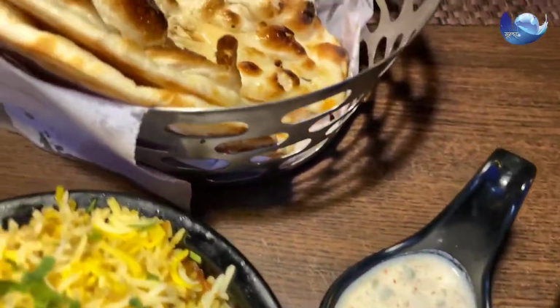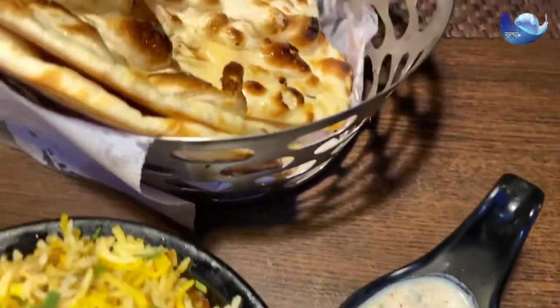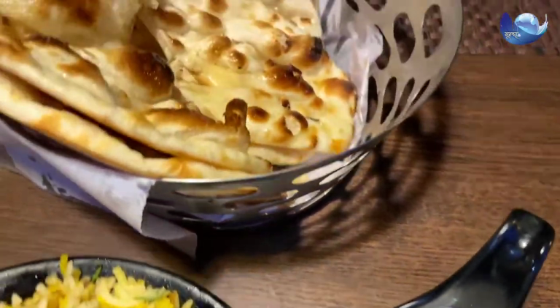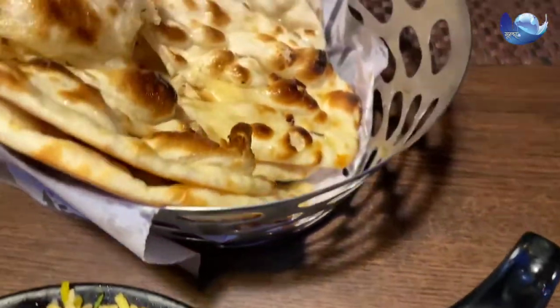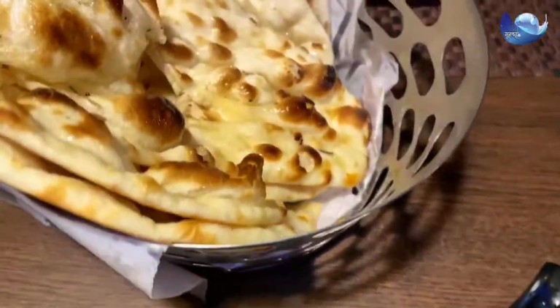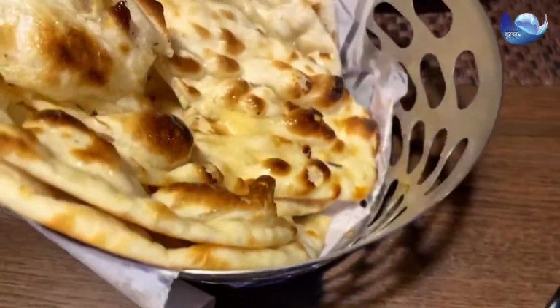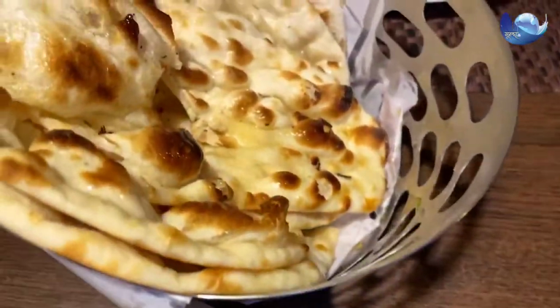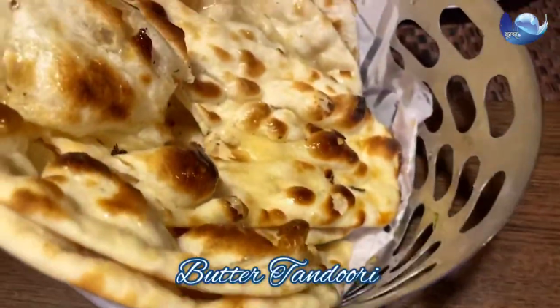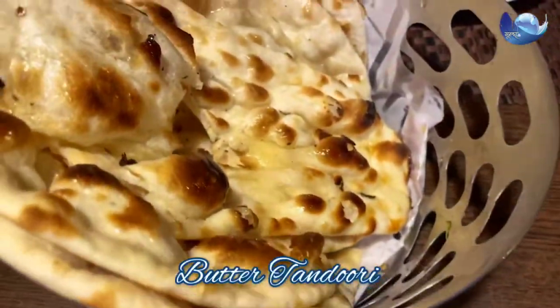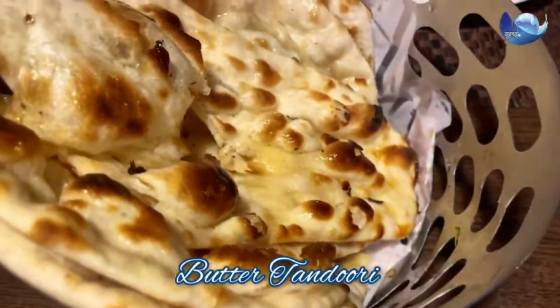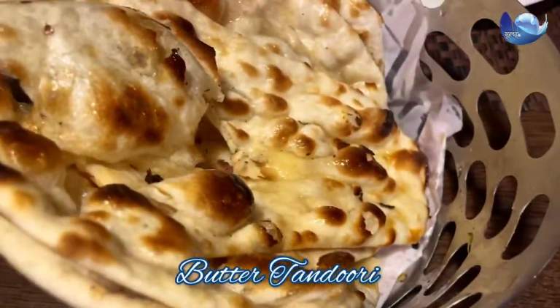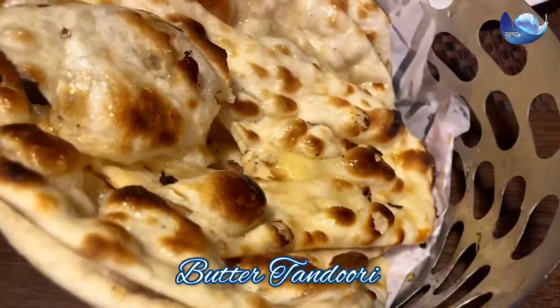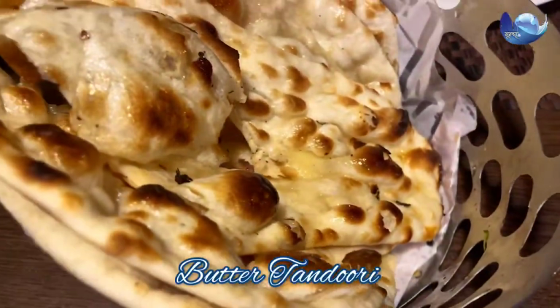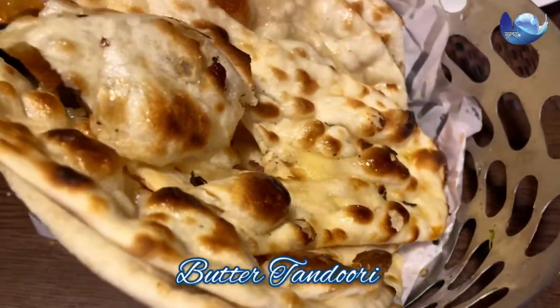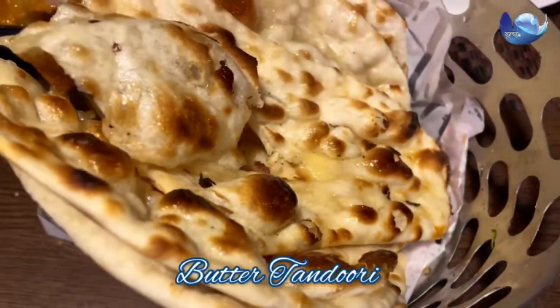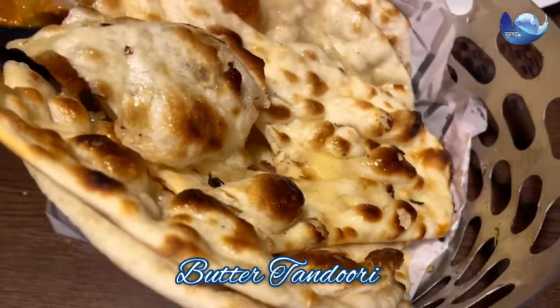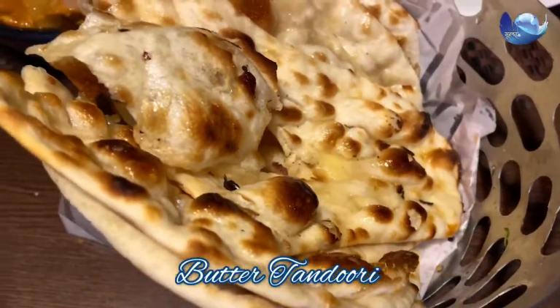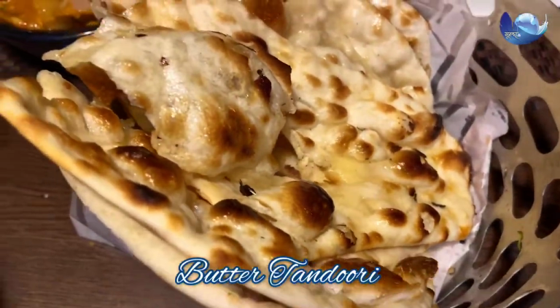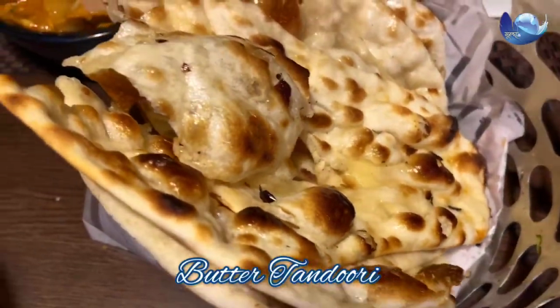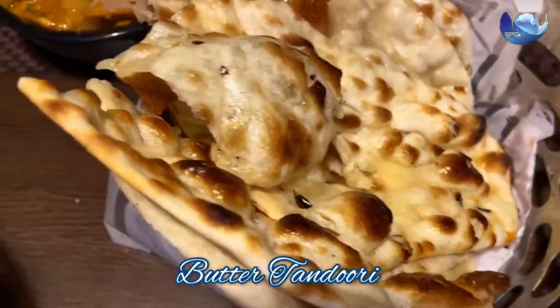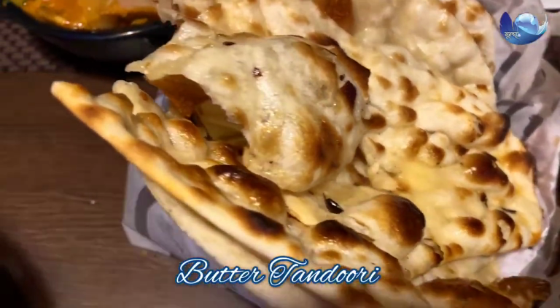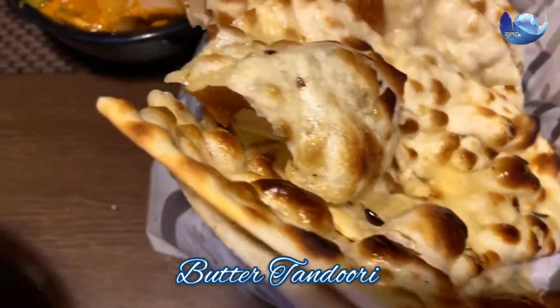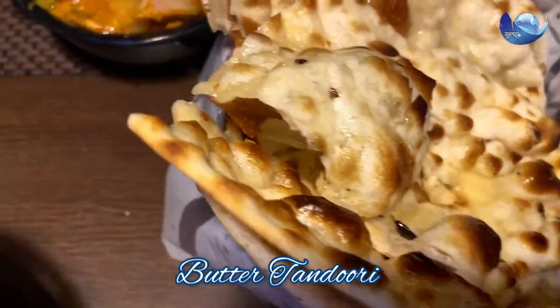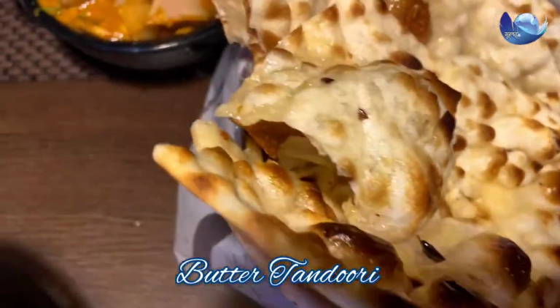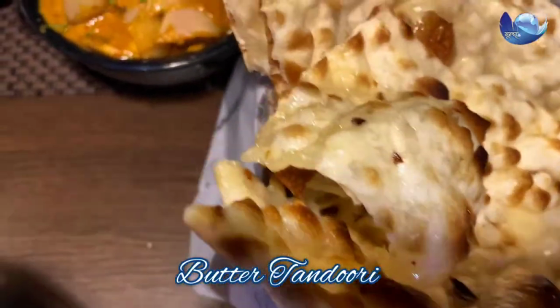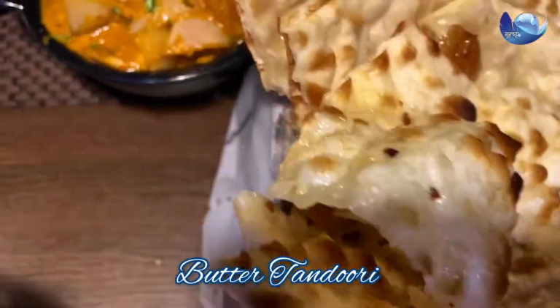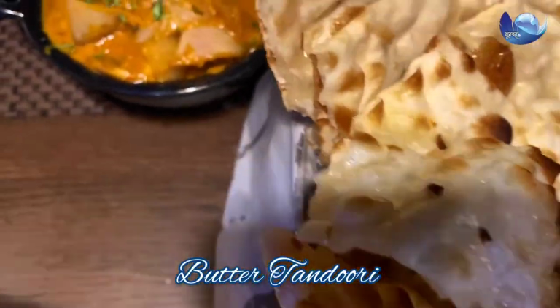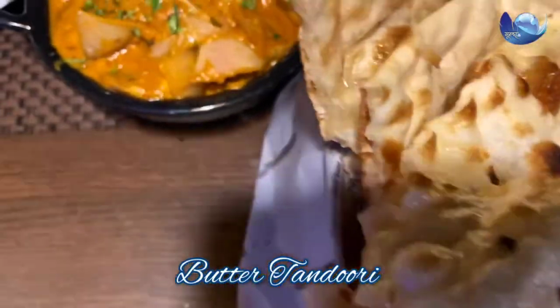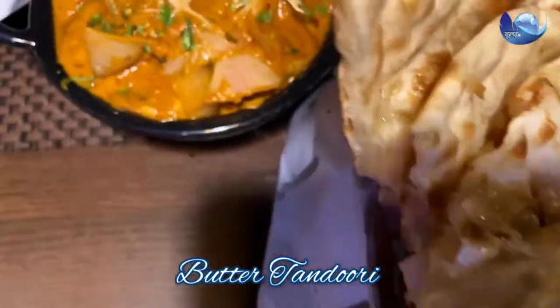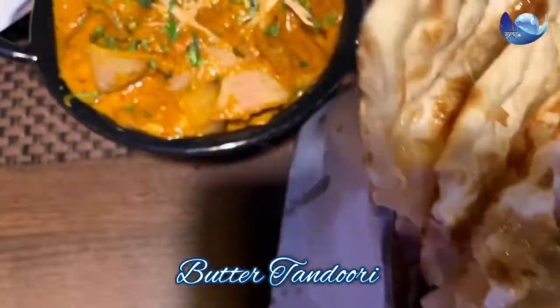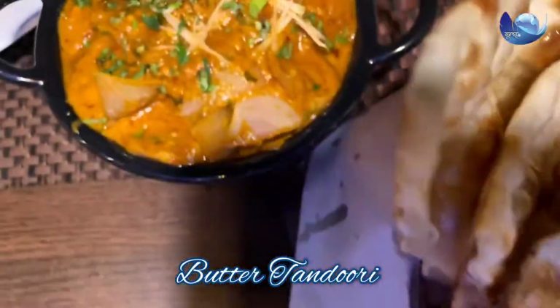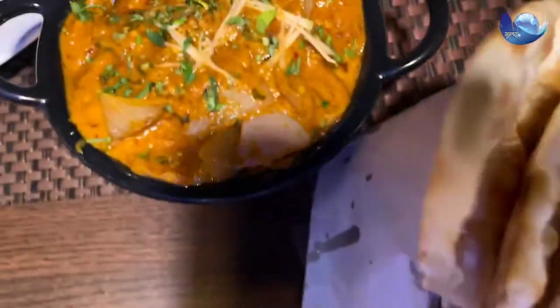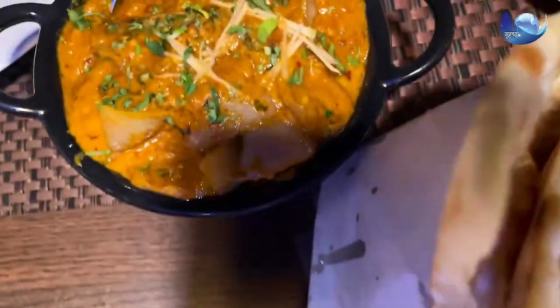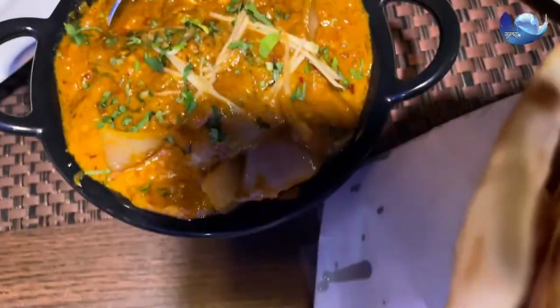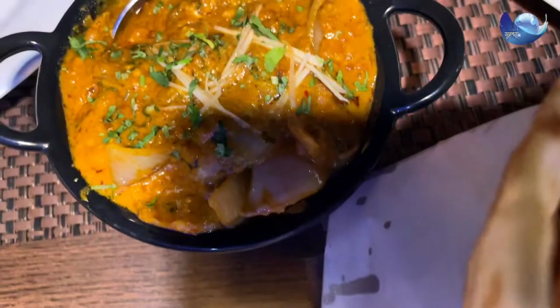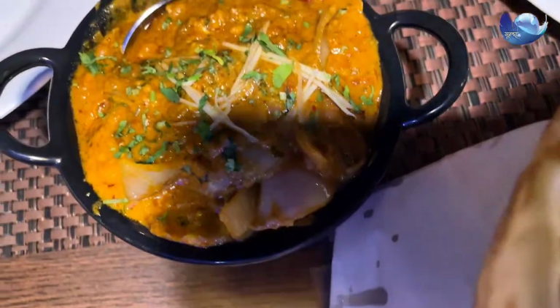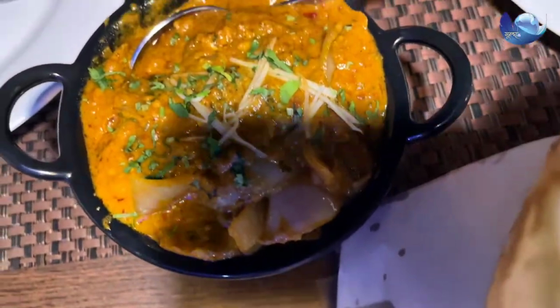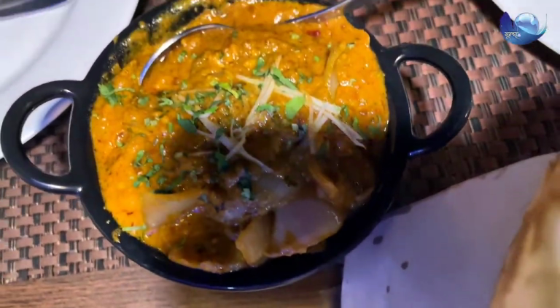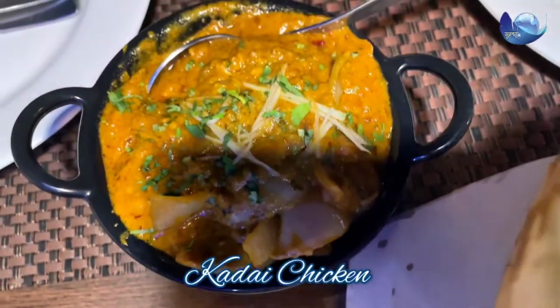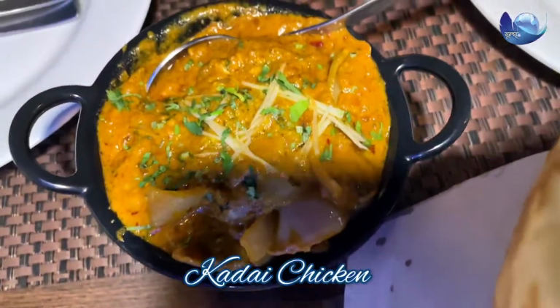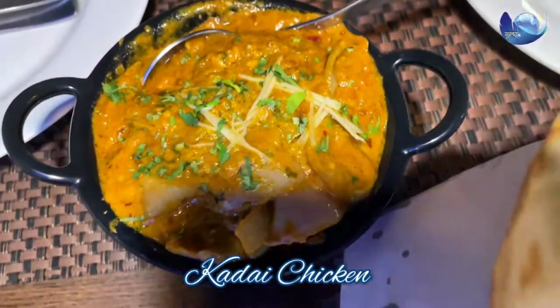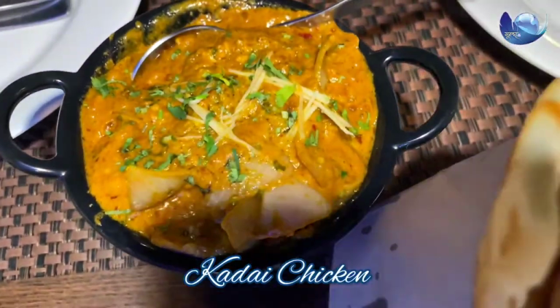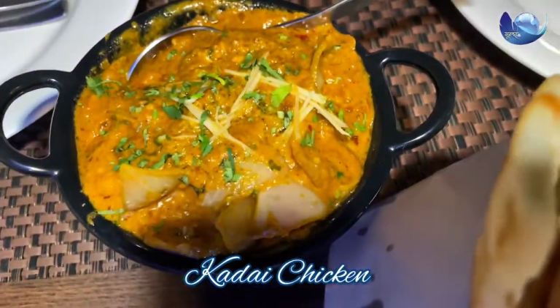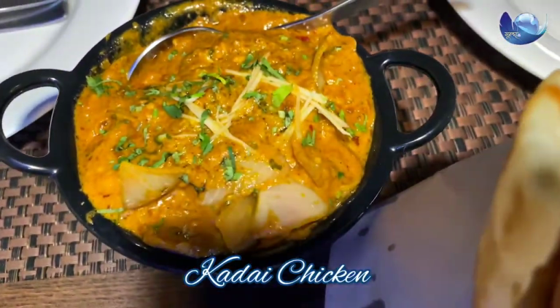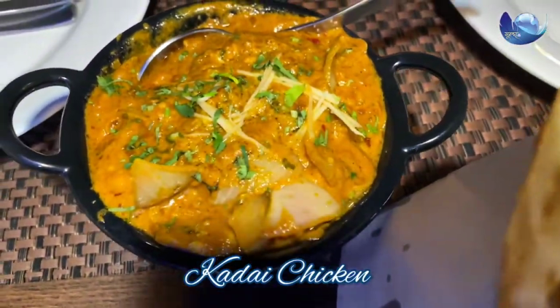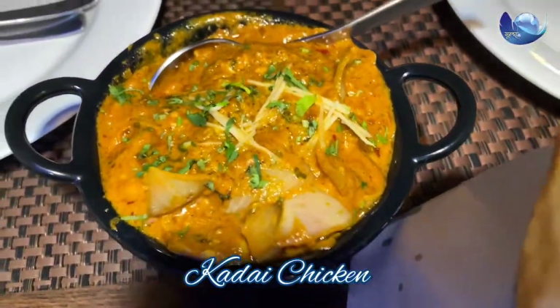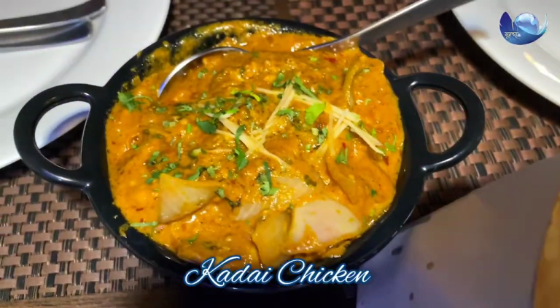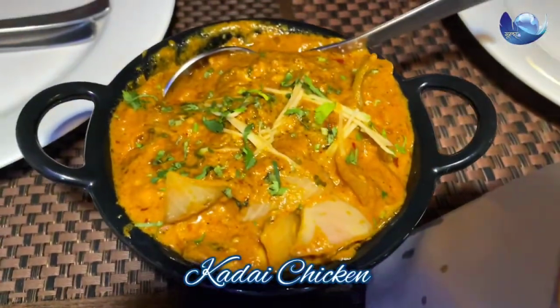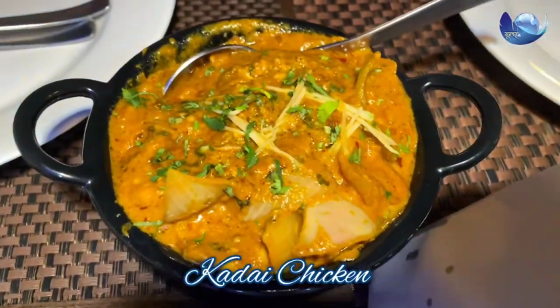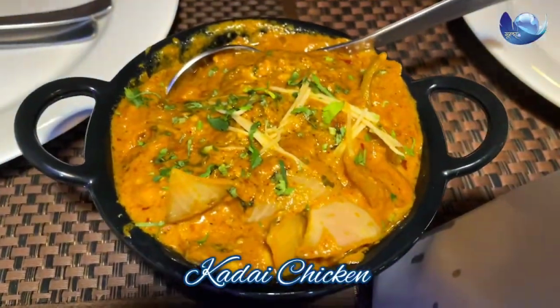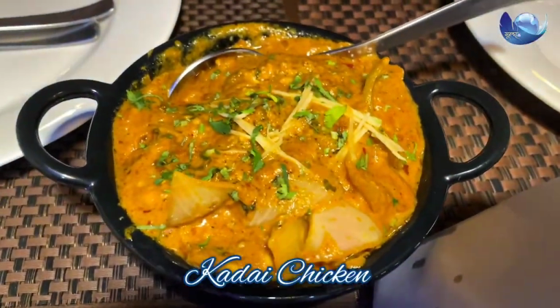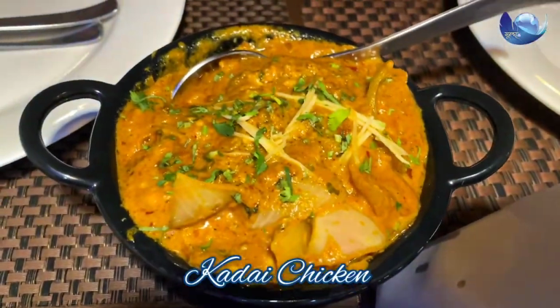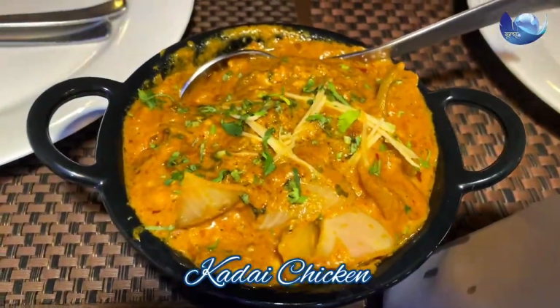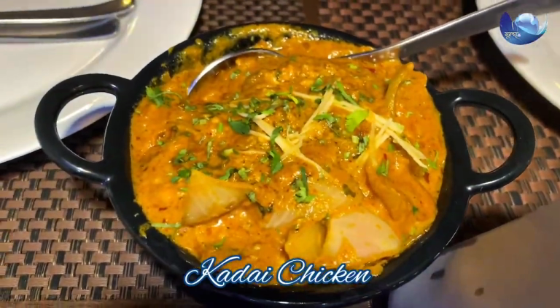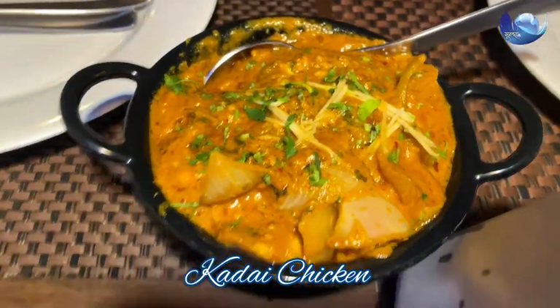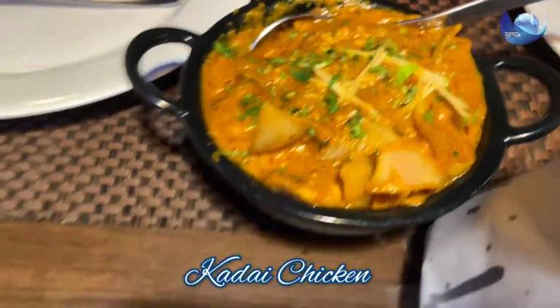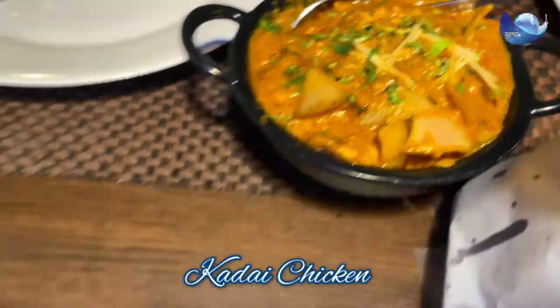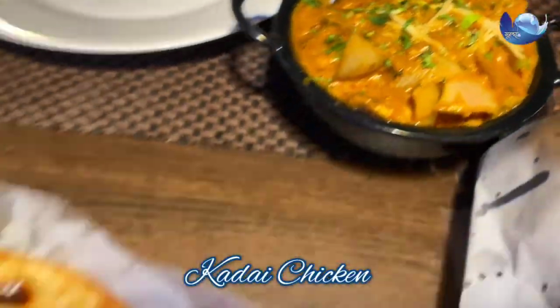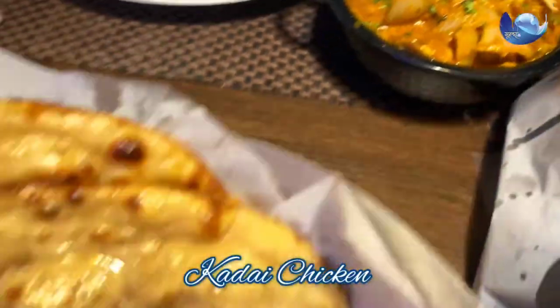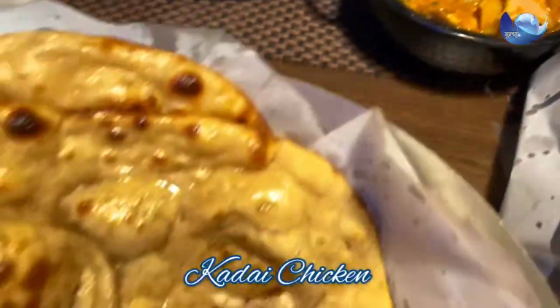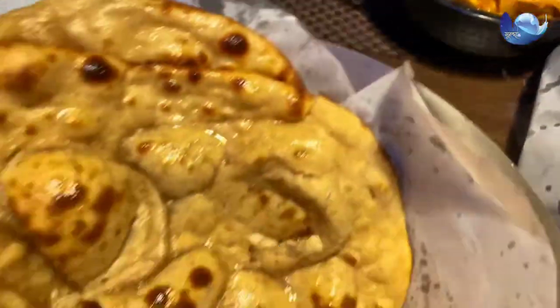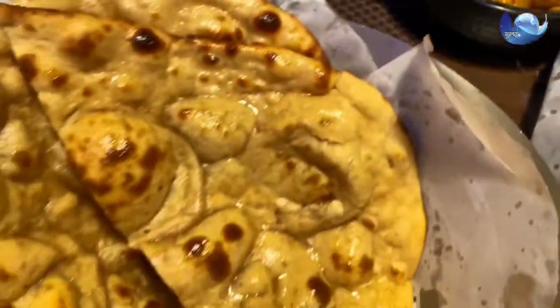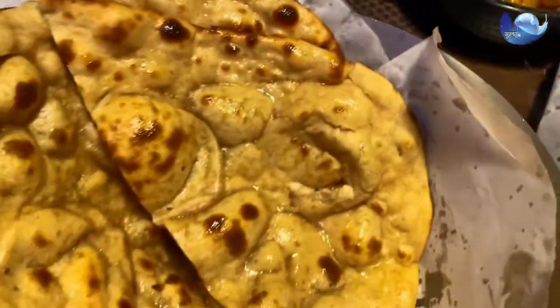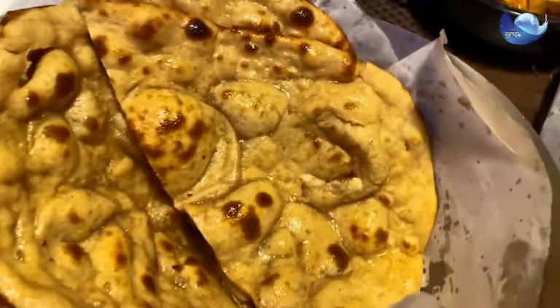We also ordered butter tandori, curry chicken, and butter roti.